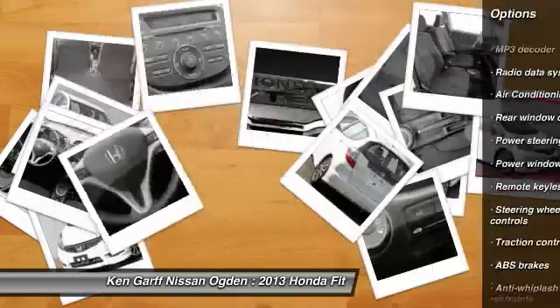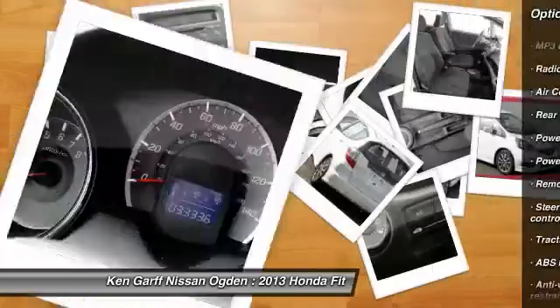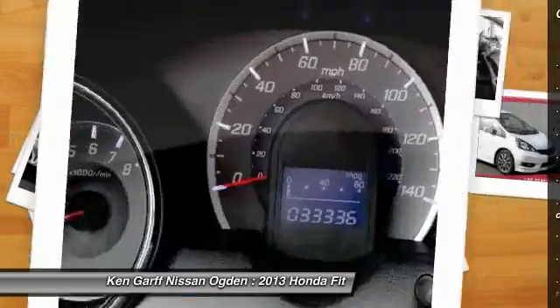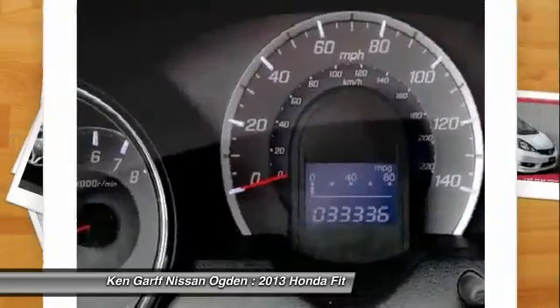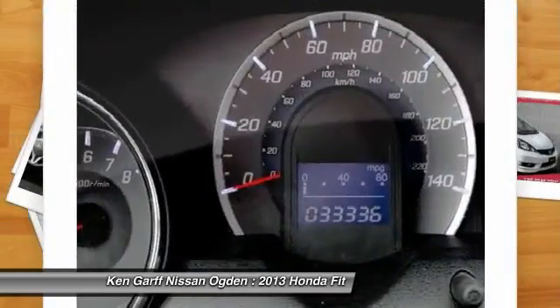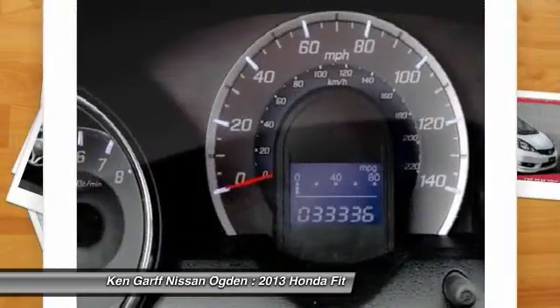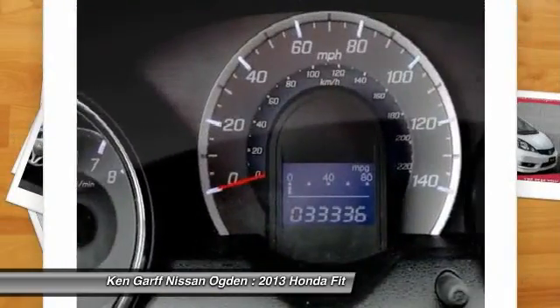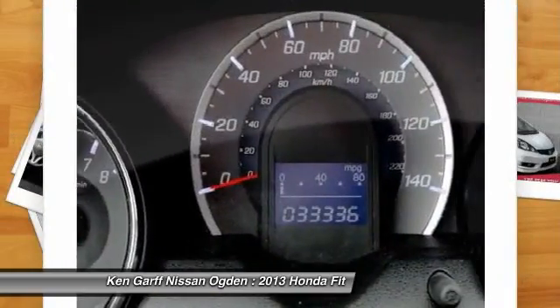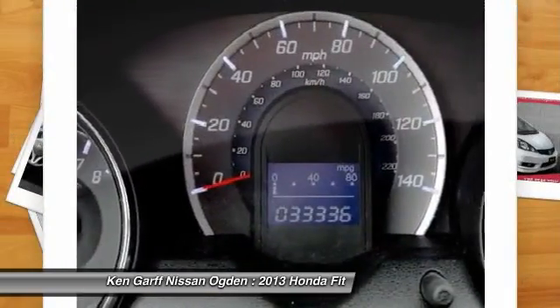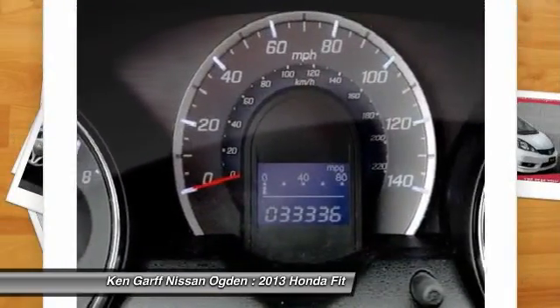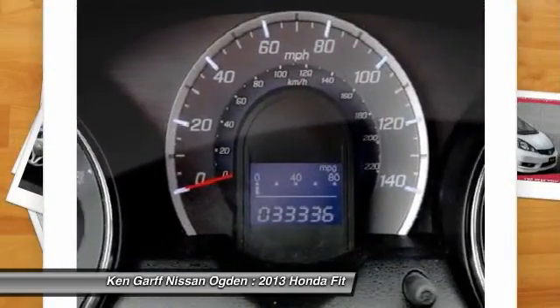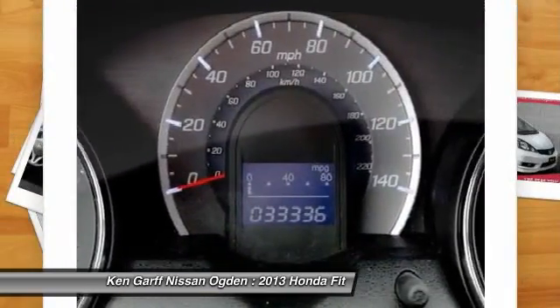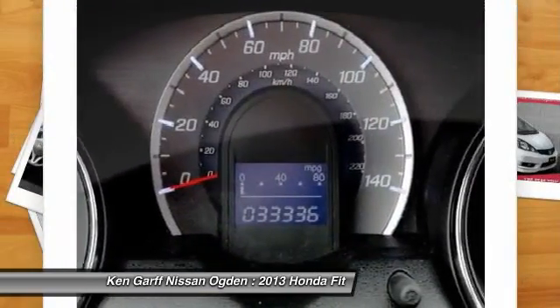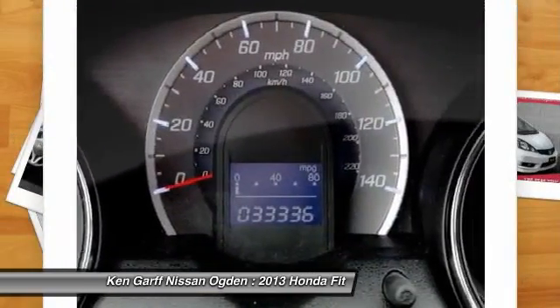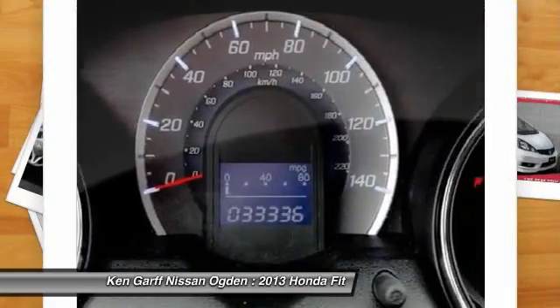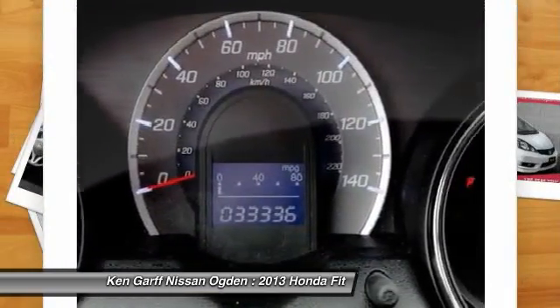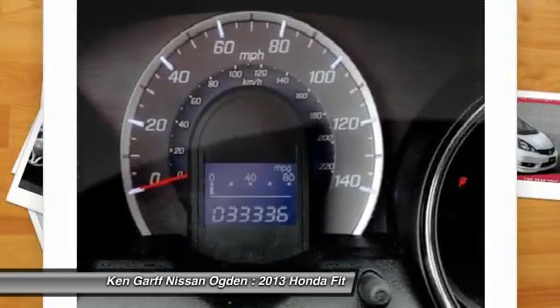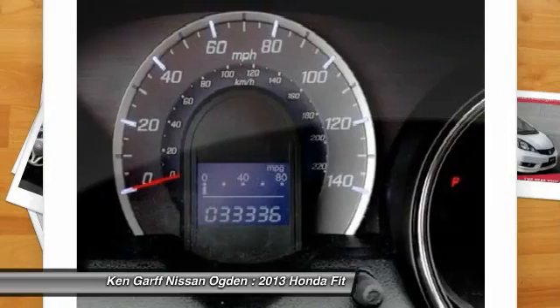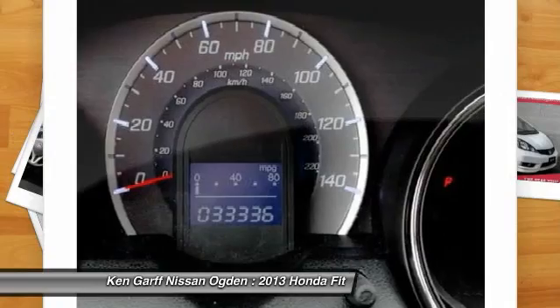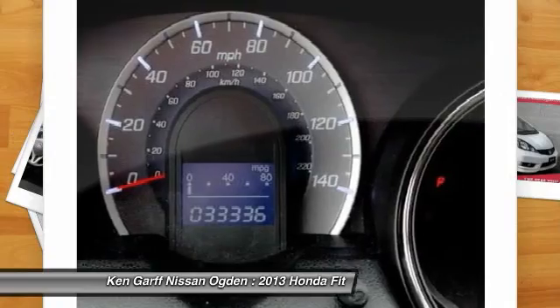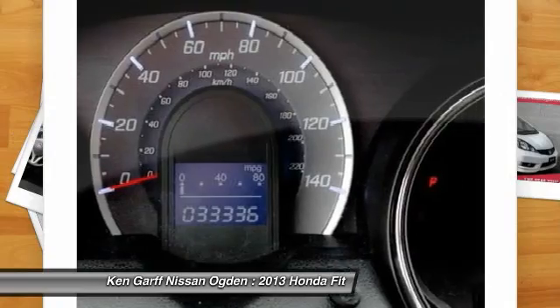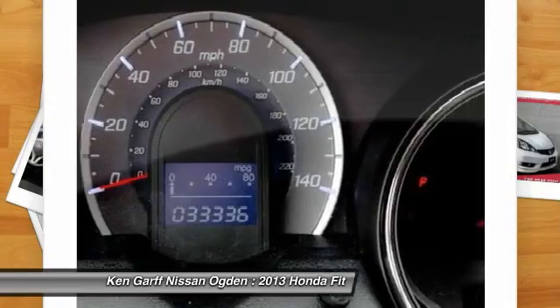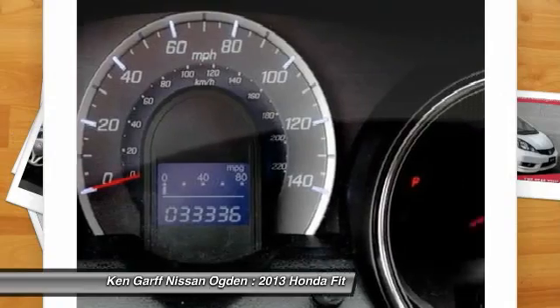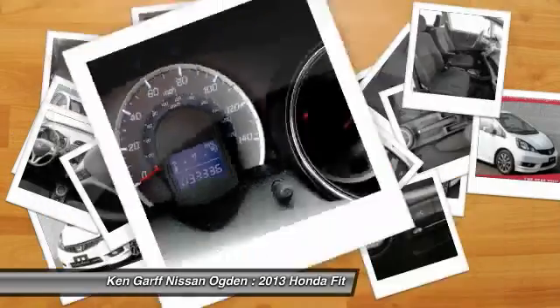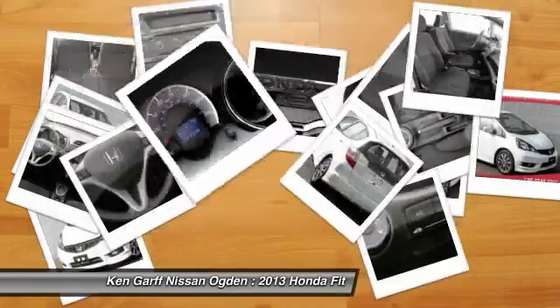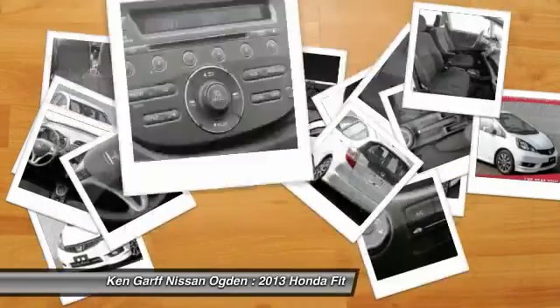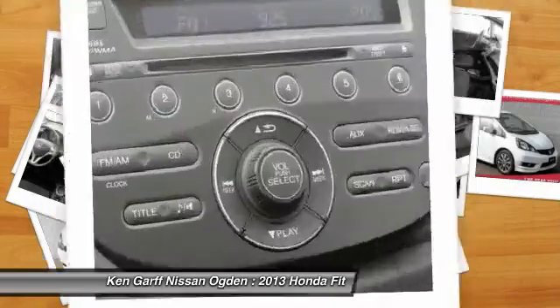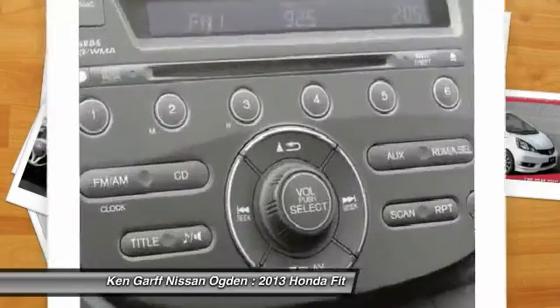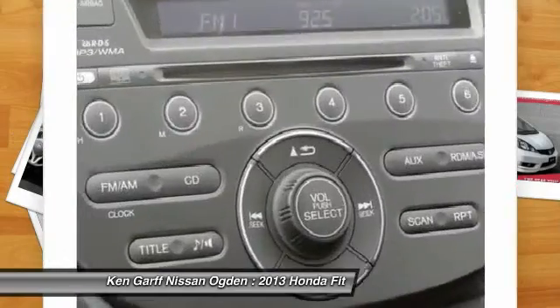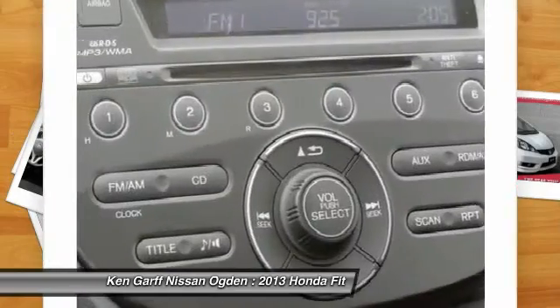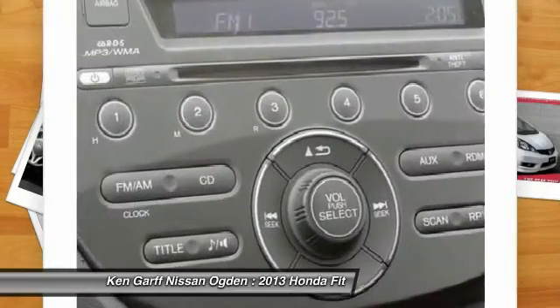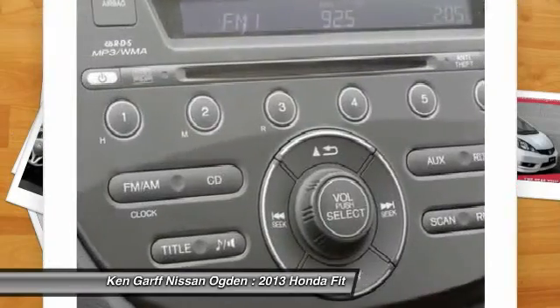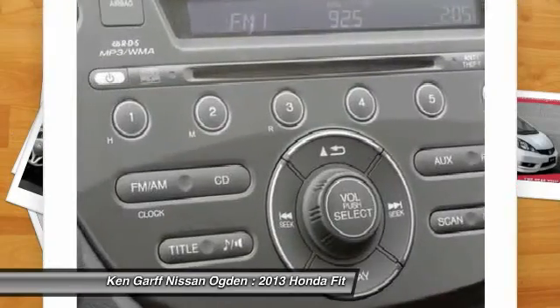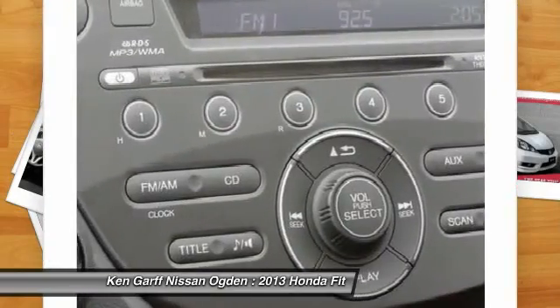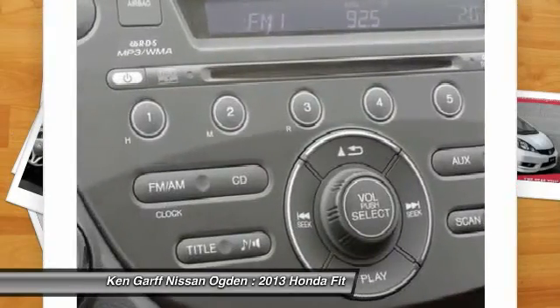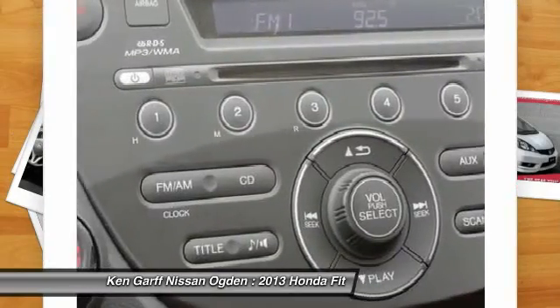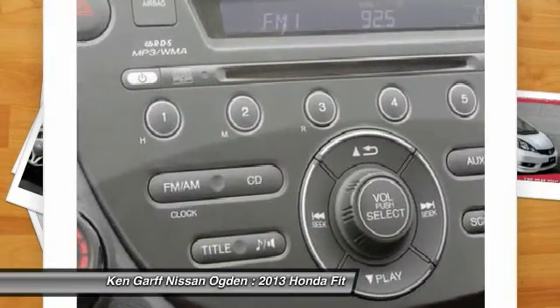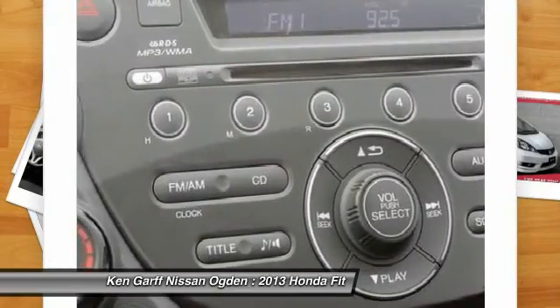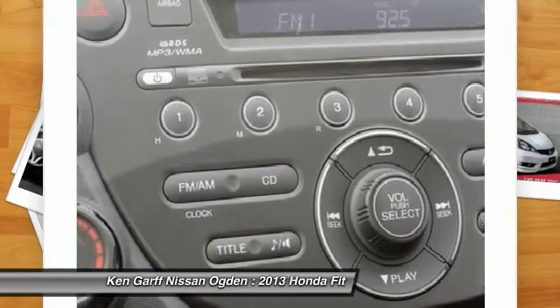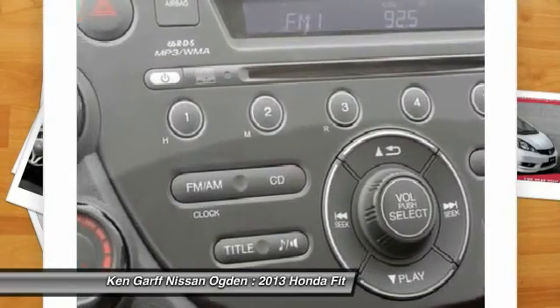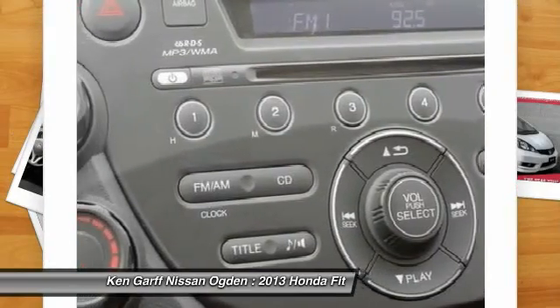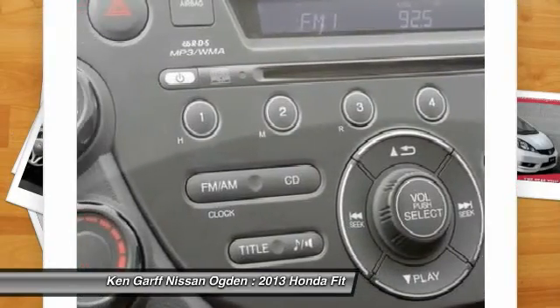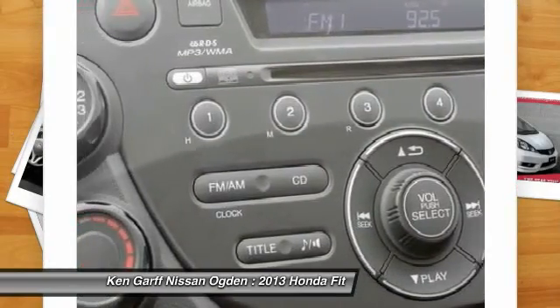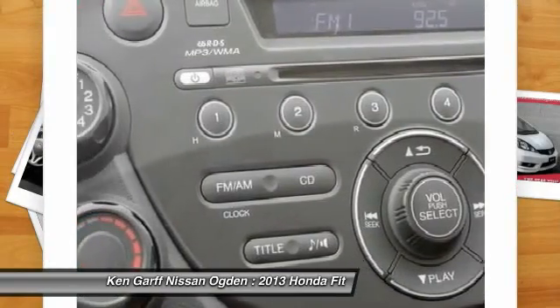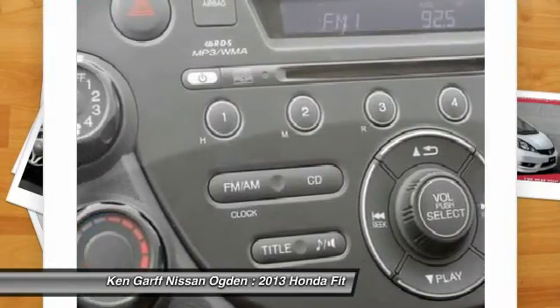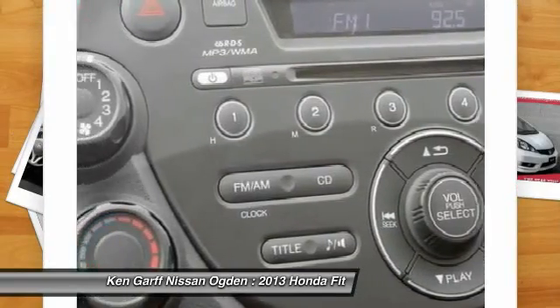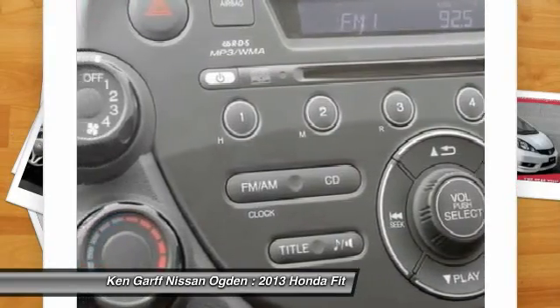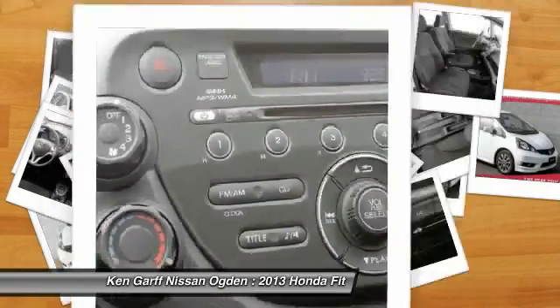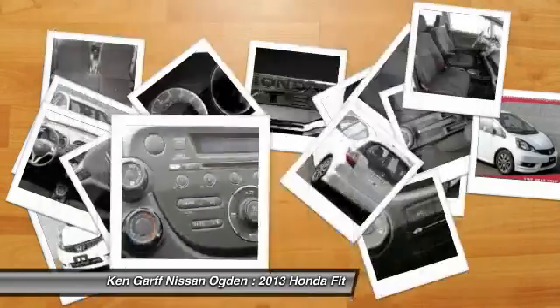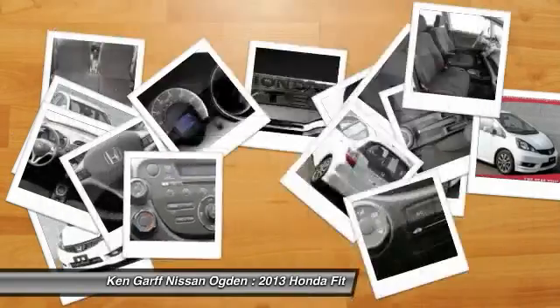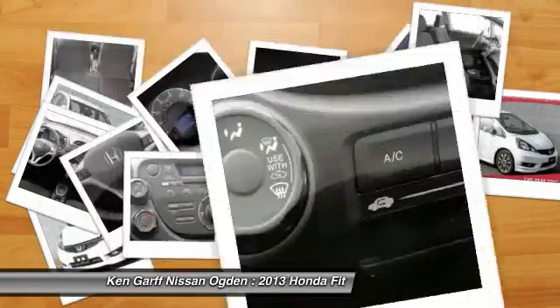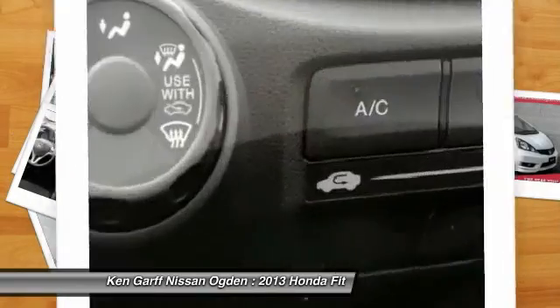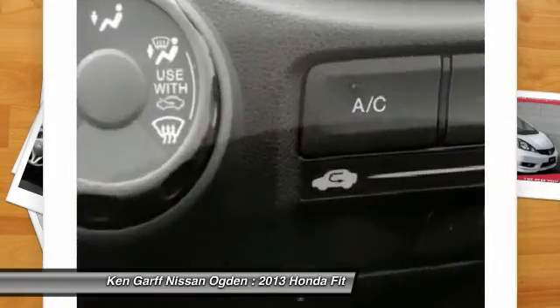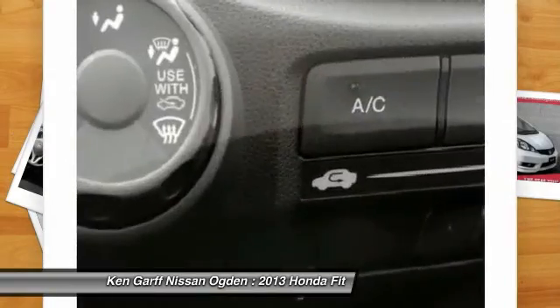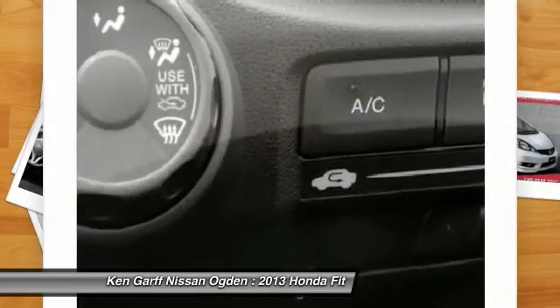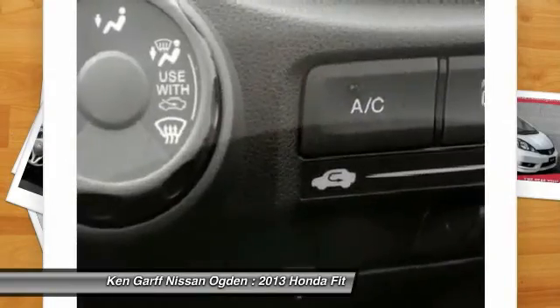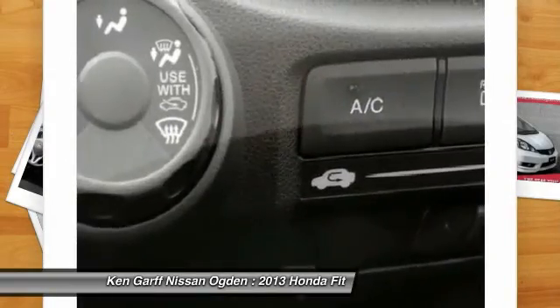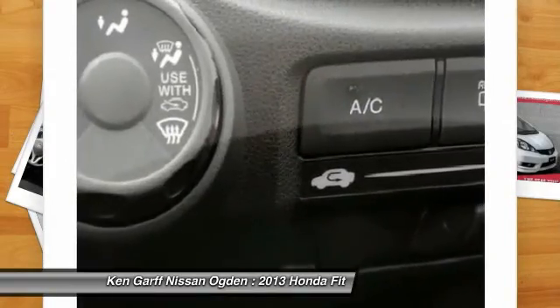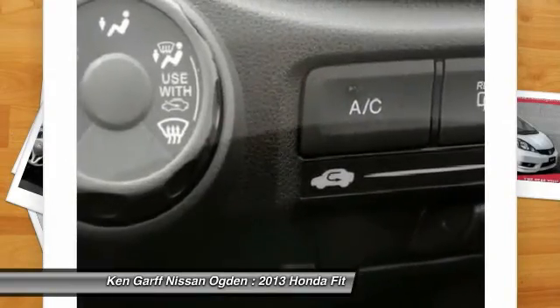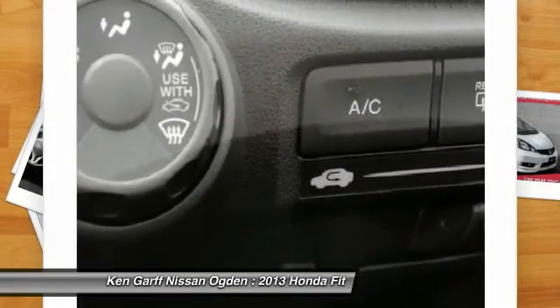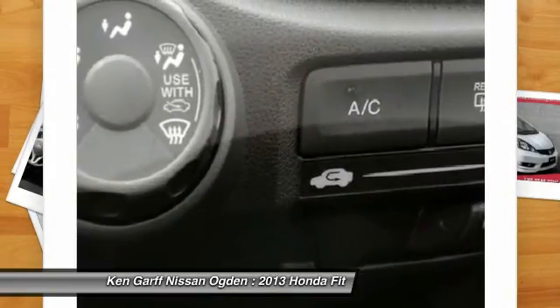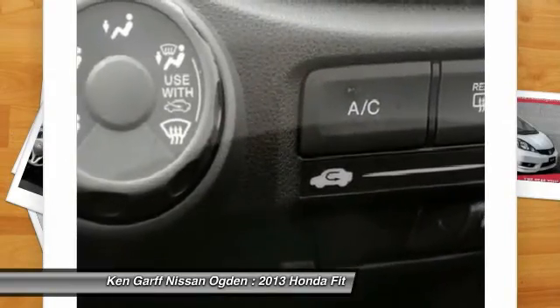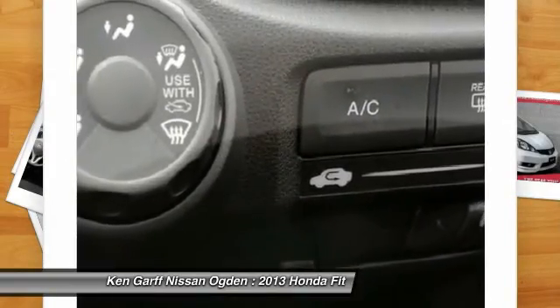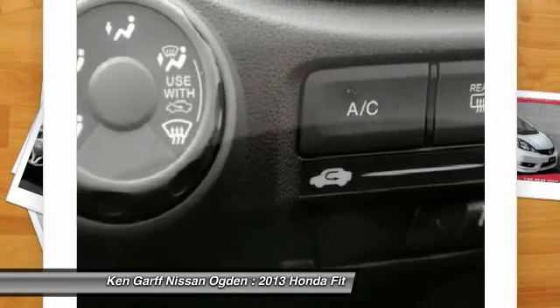Power windows, security system, CD player, rear window defroster, and electronic stability control.